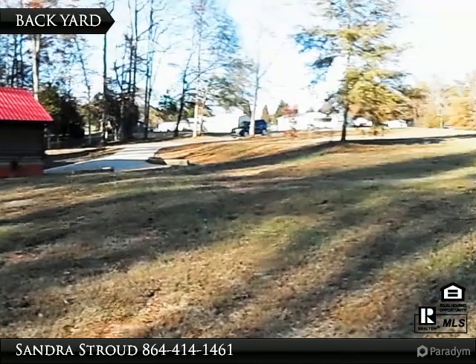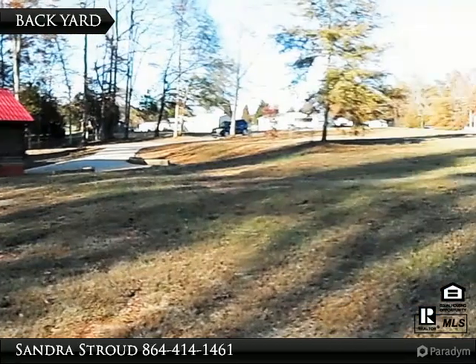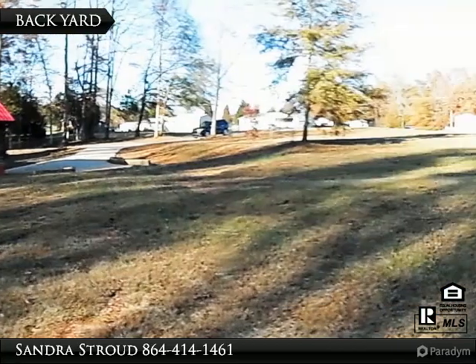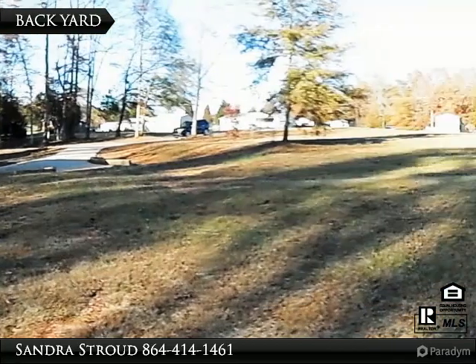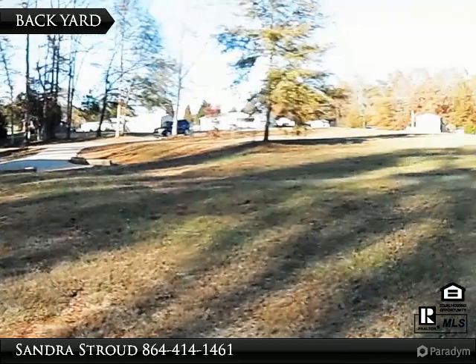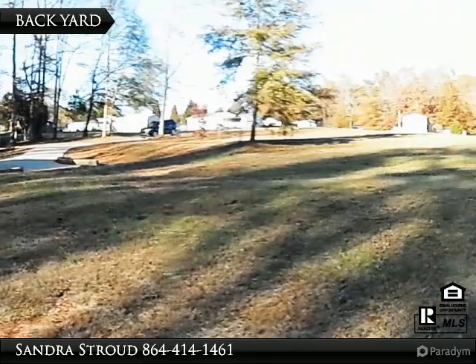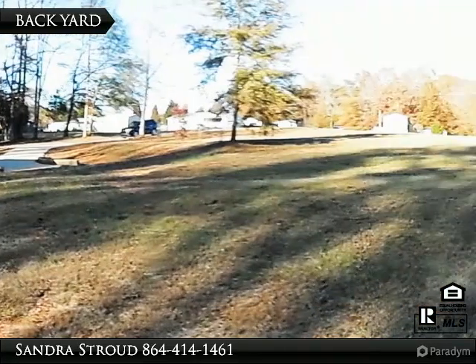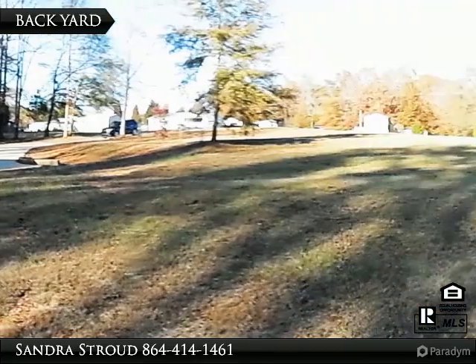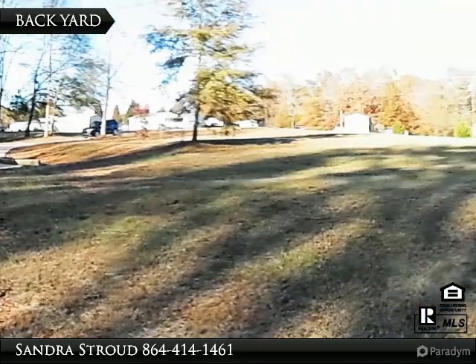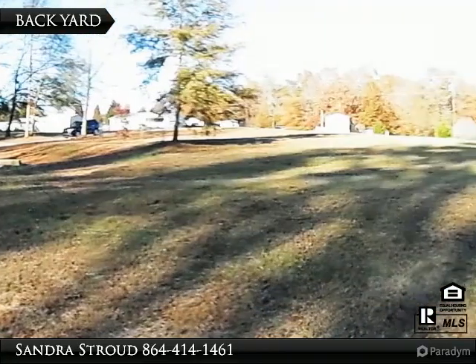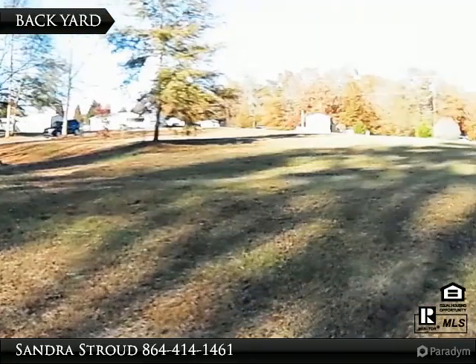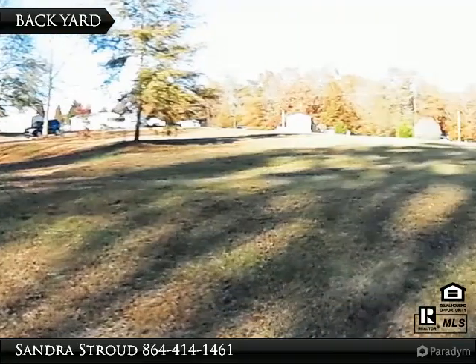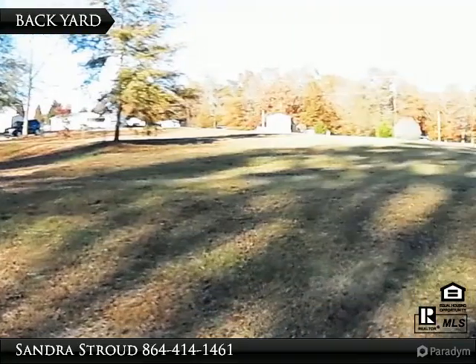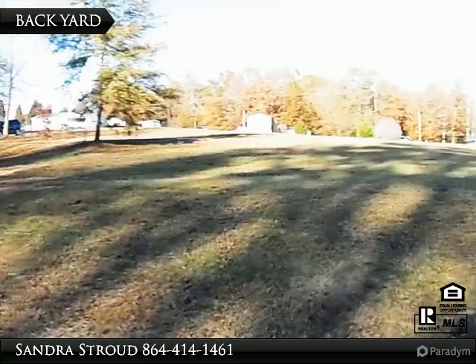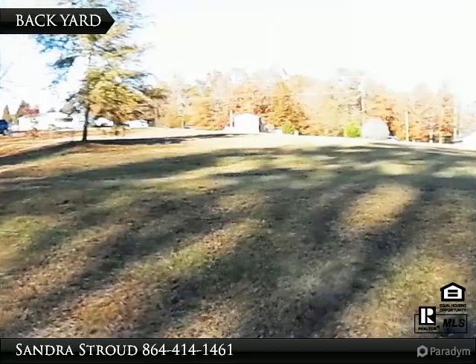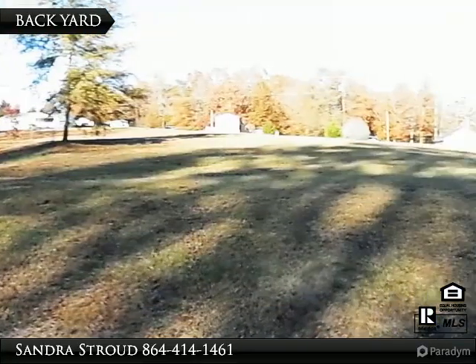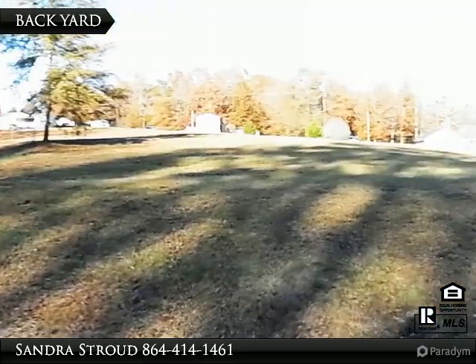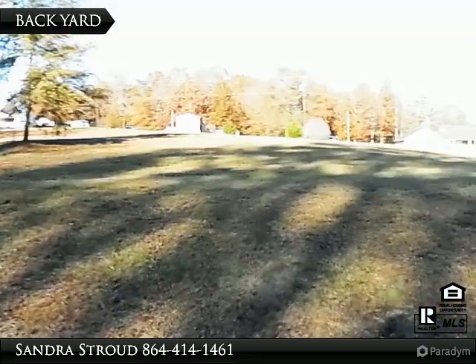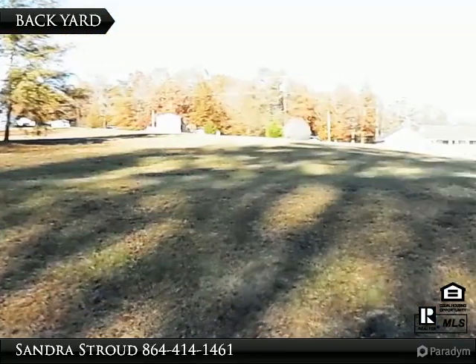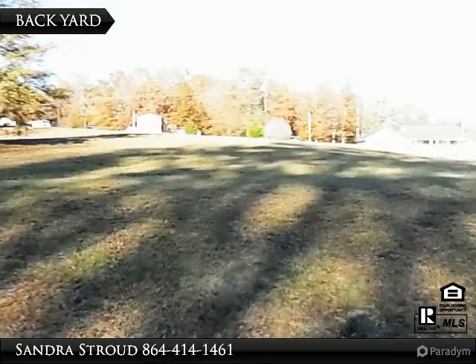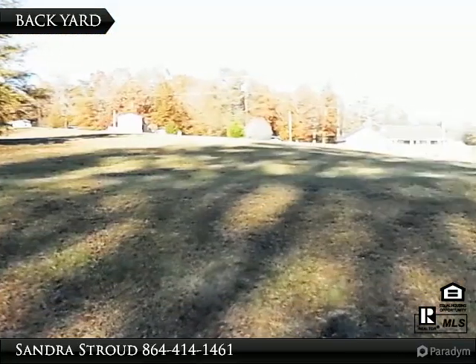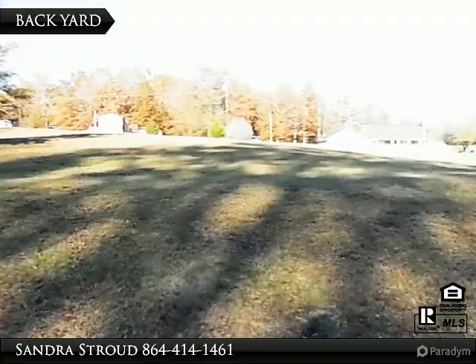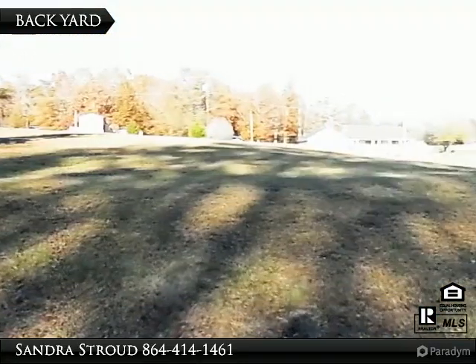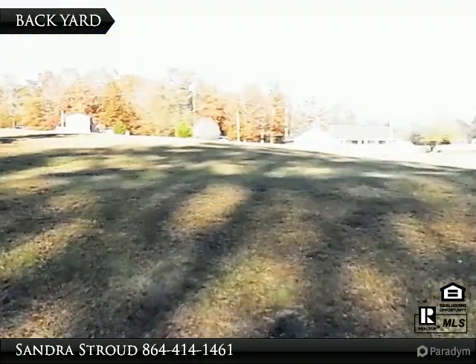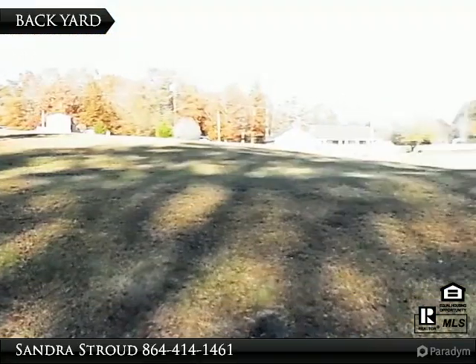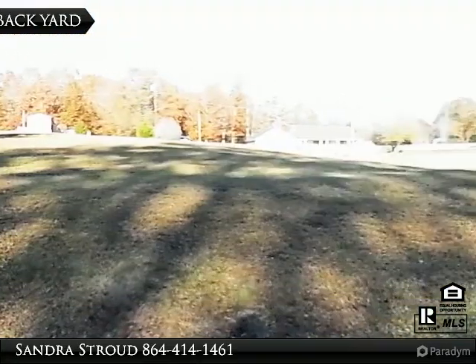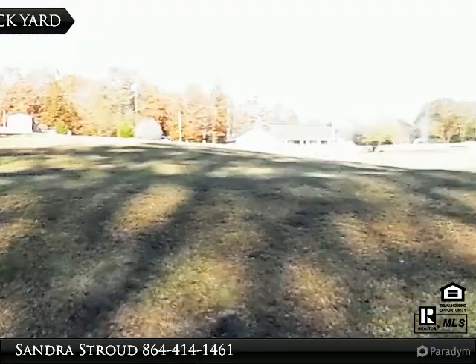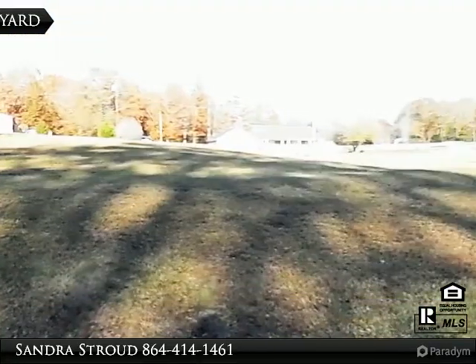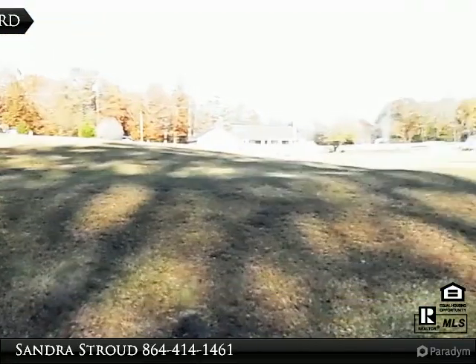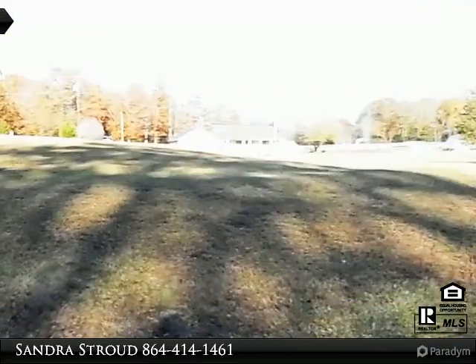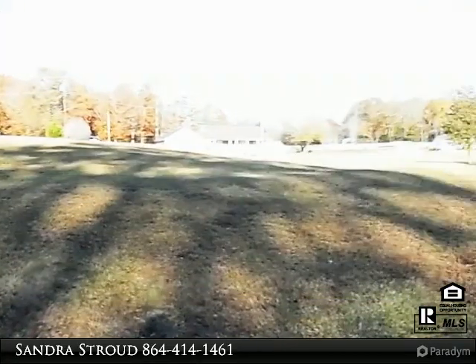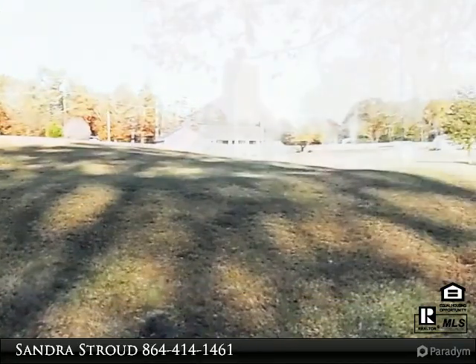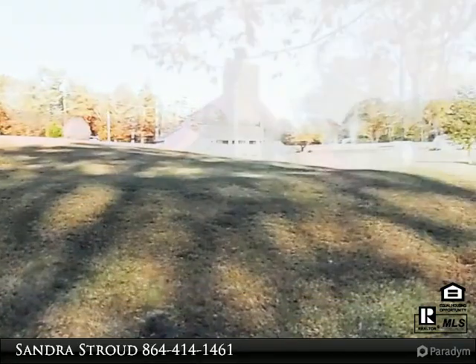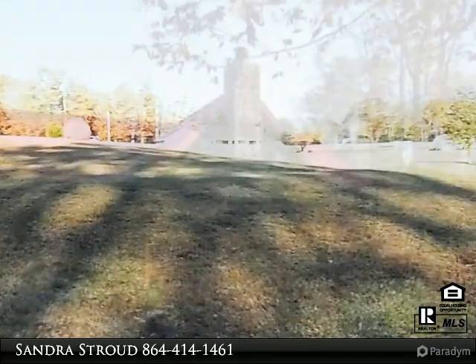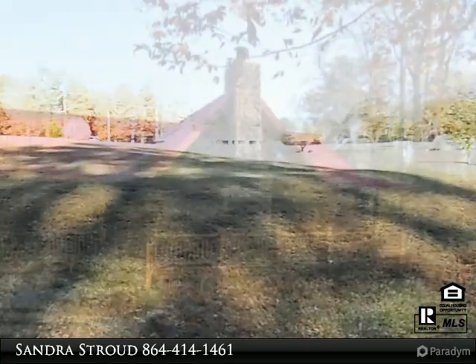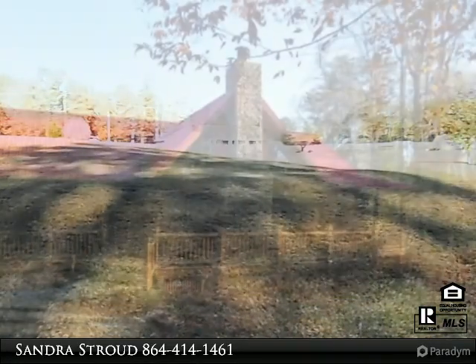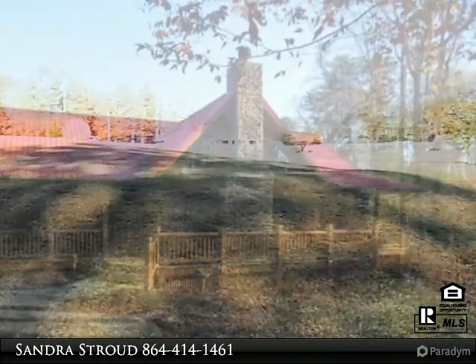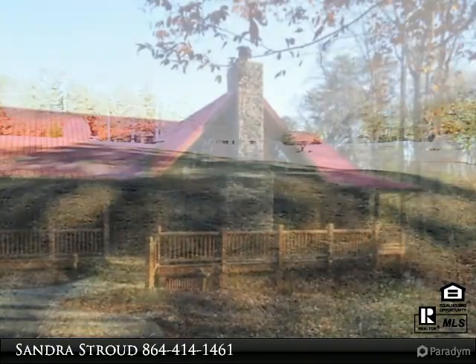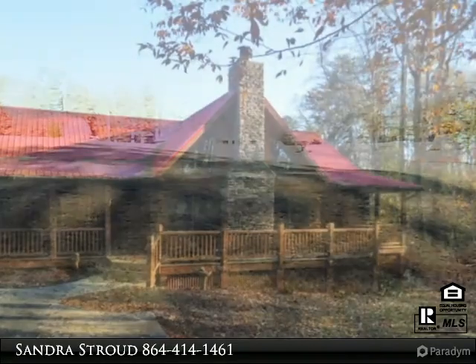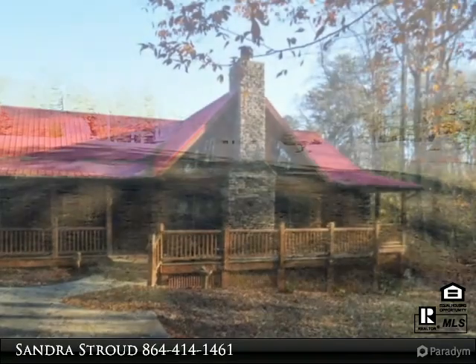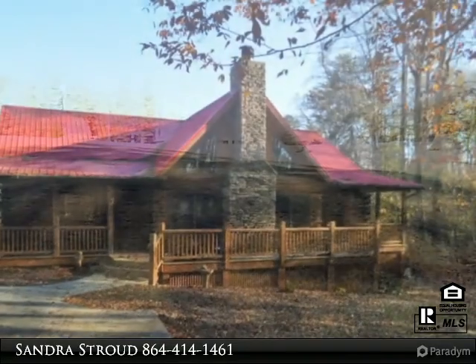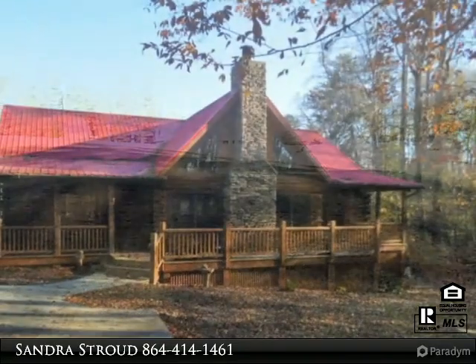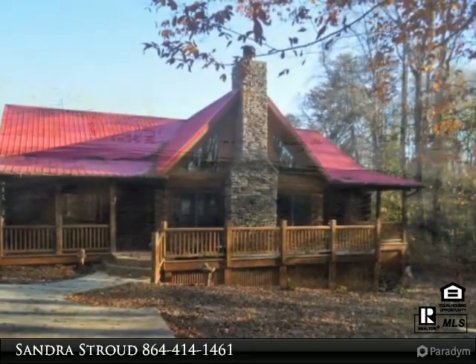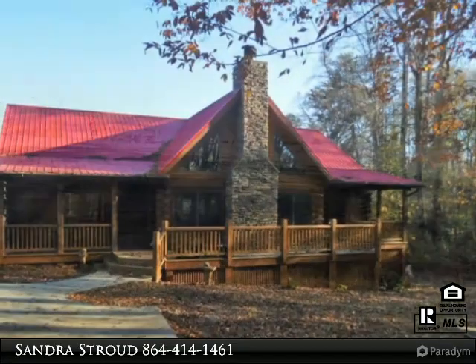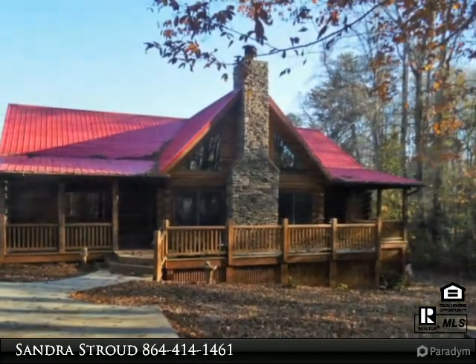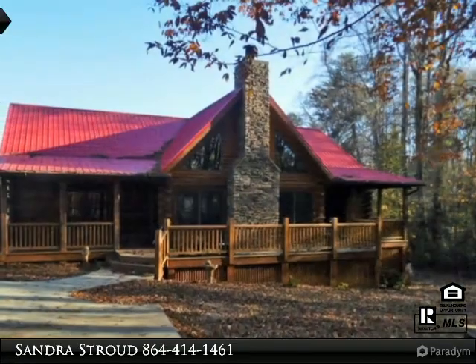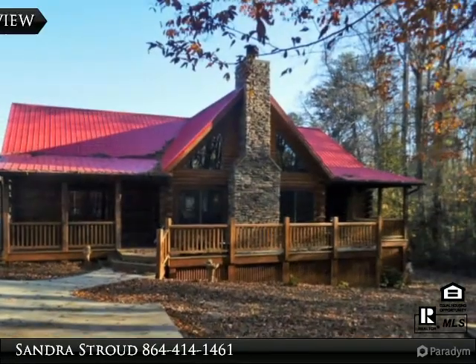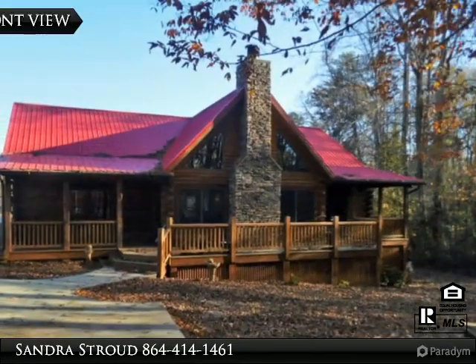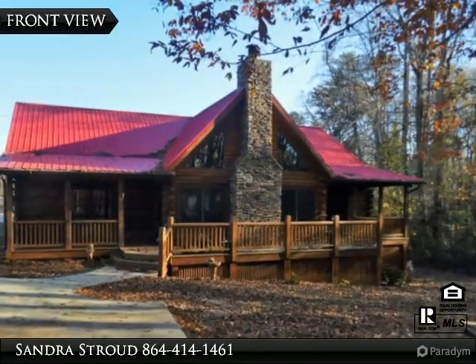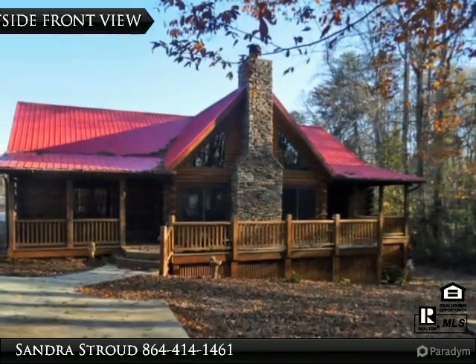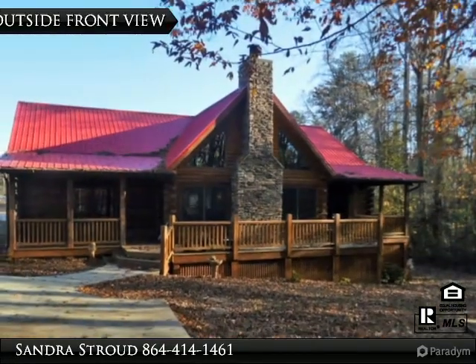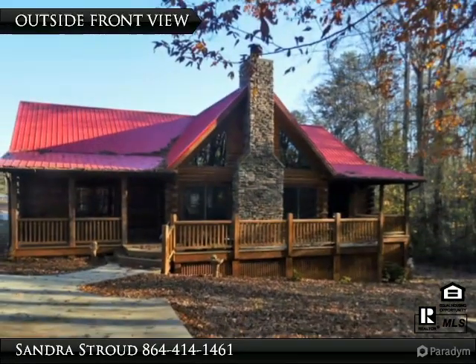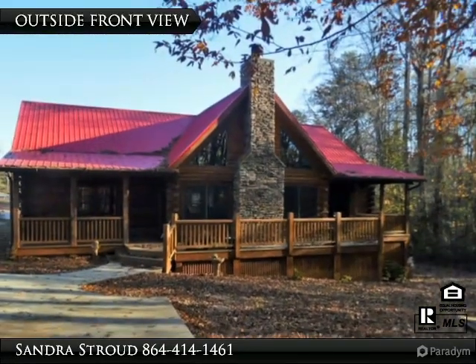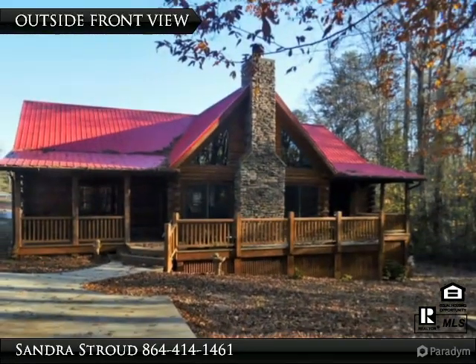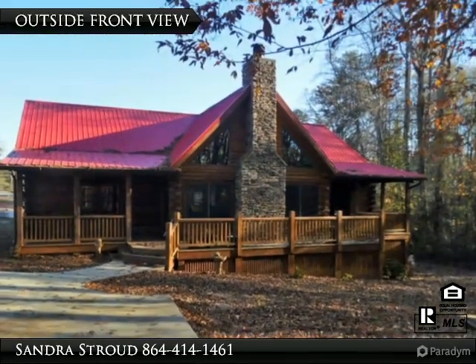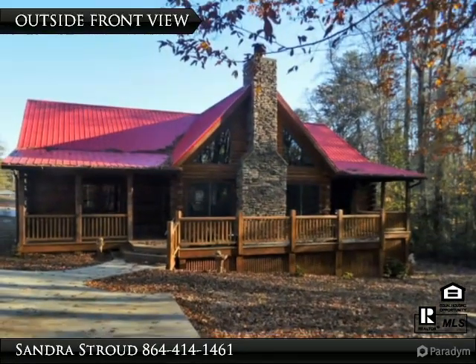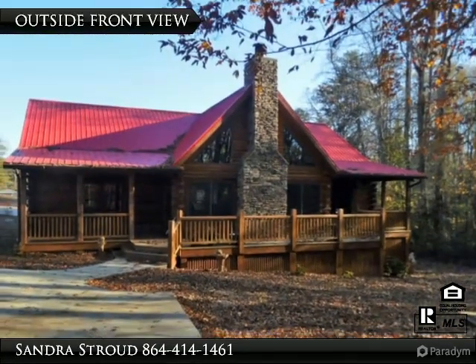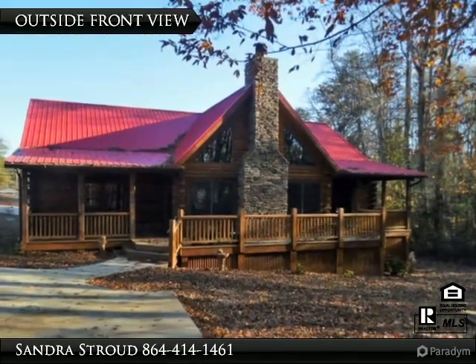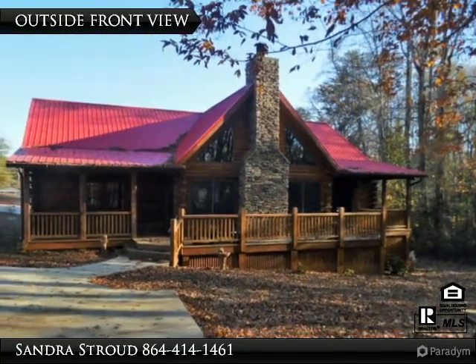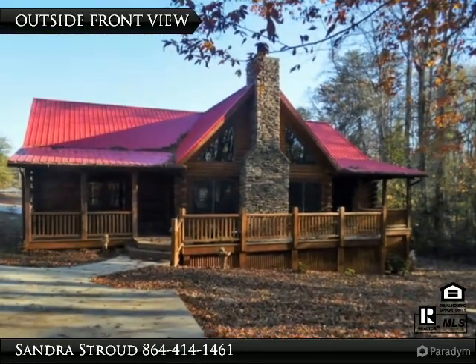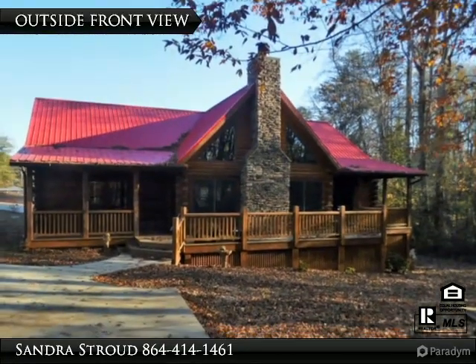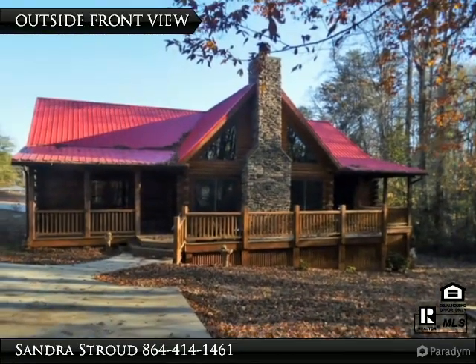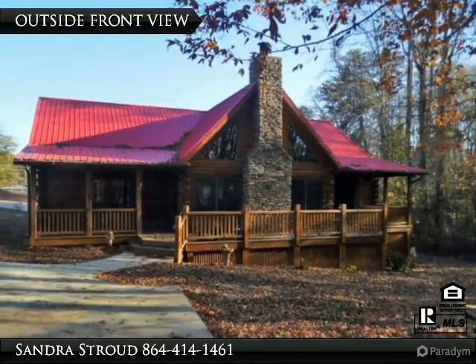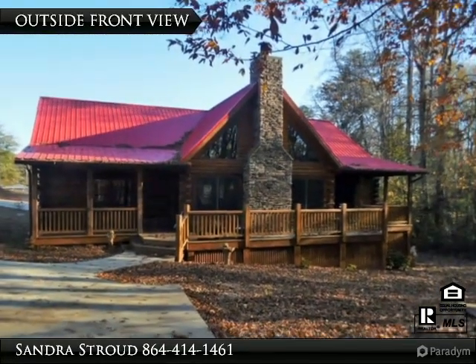Beautiful hardwood flooring and ceramic tile throughout. Covered front and back porch with natural gas grill hookup on back porch.